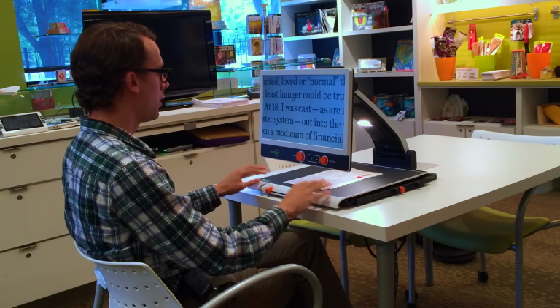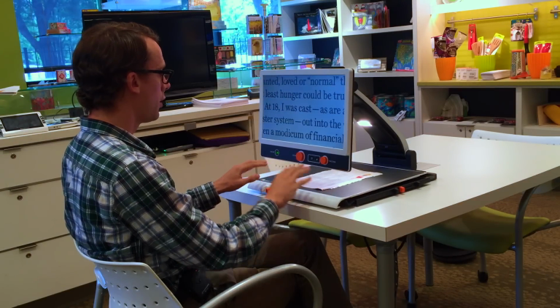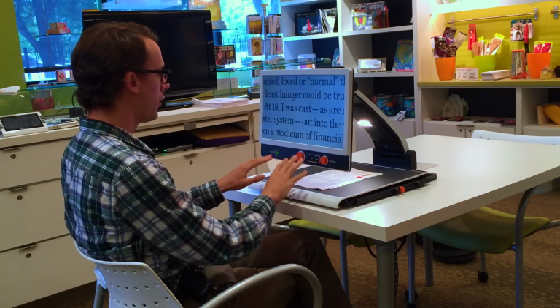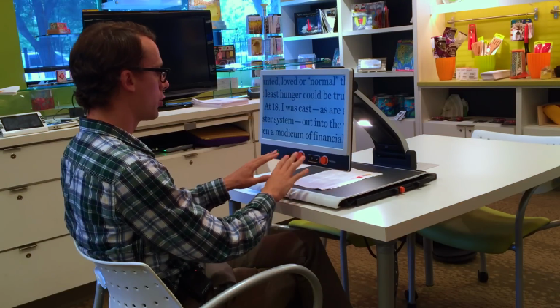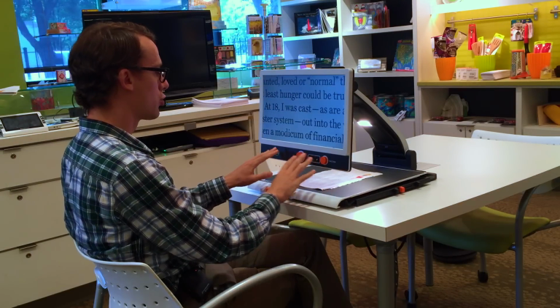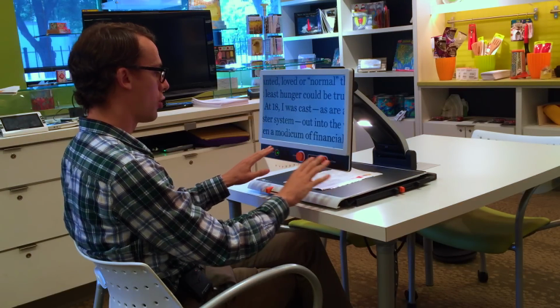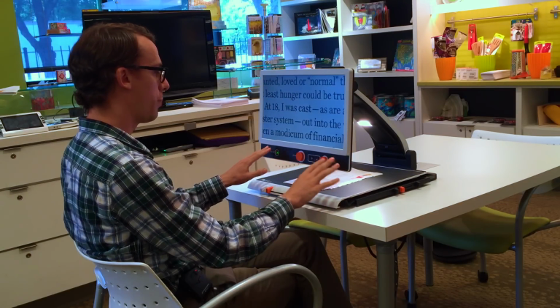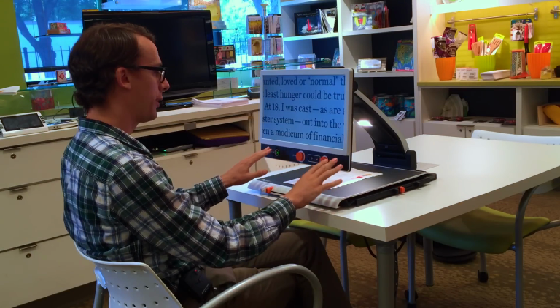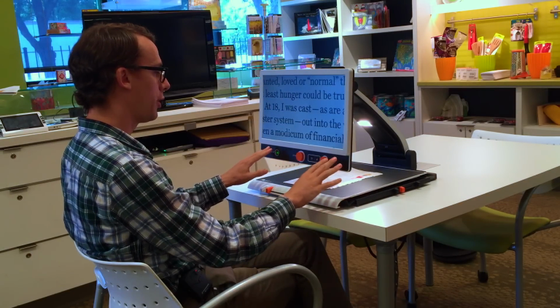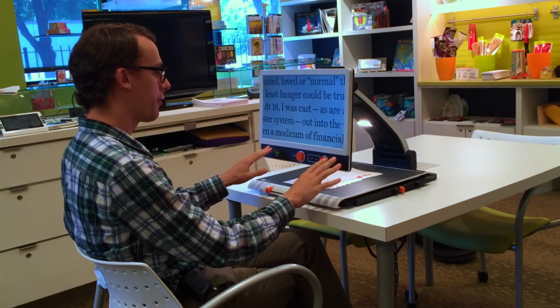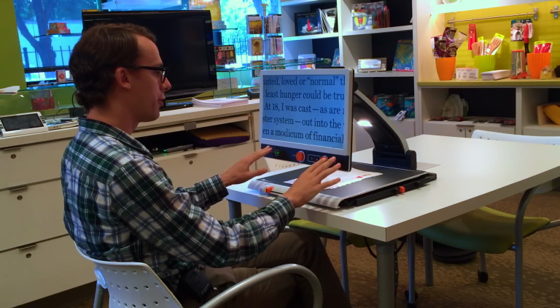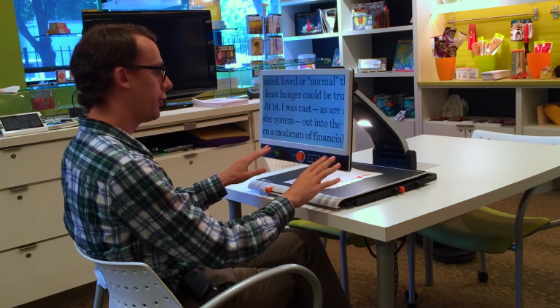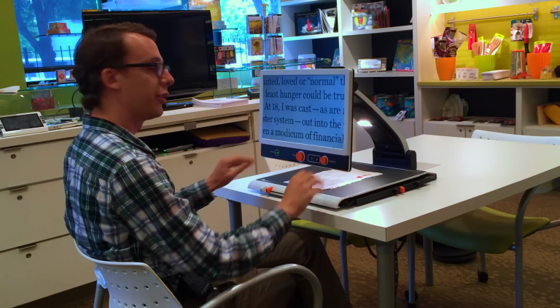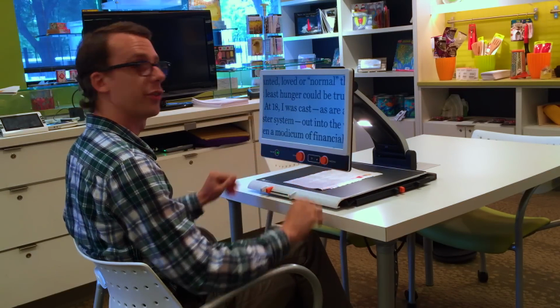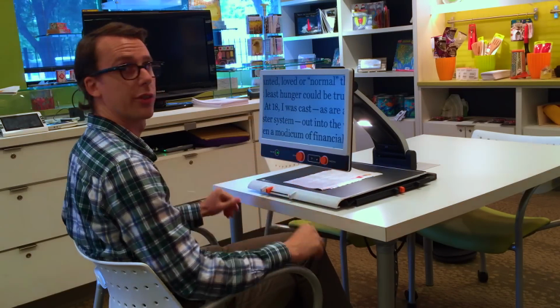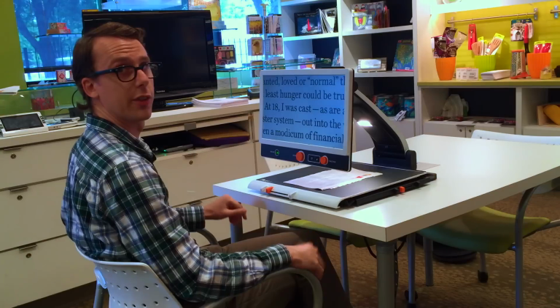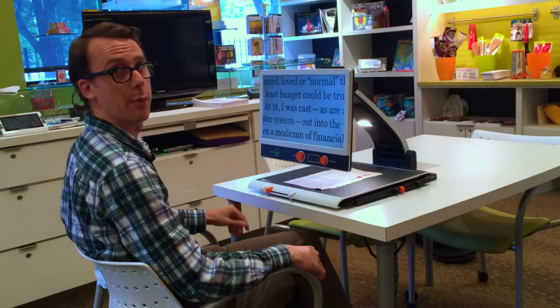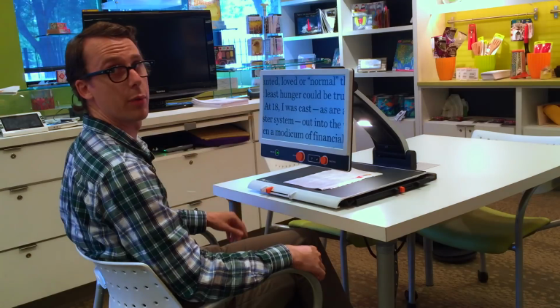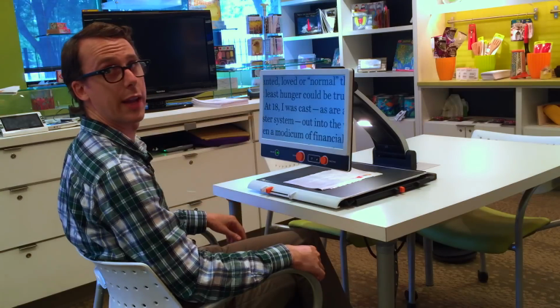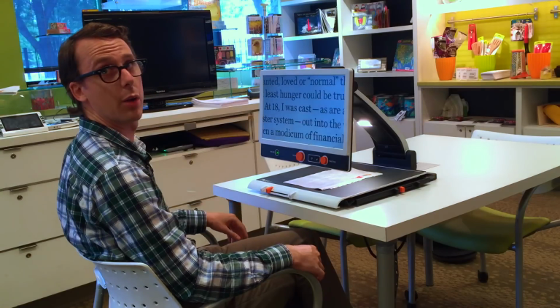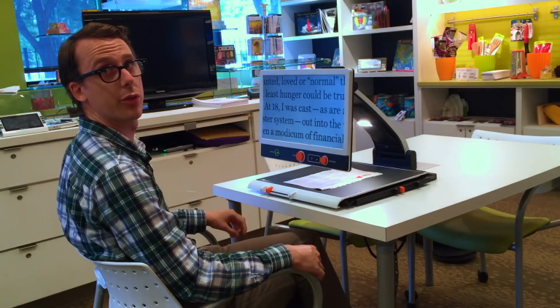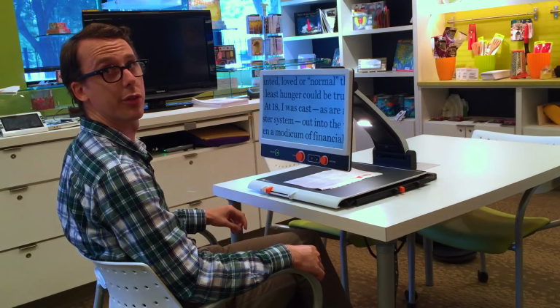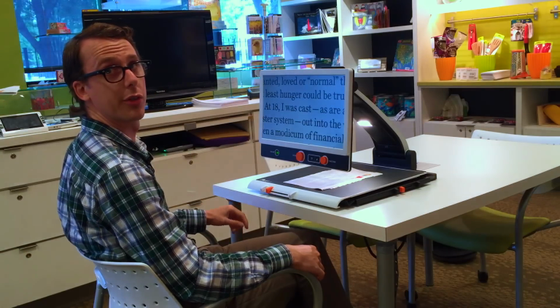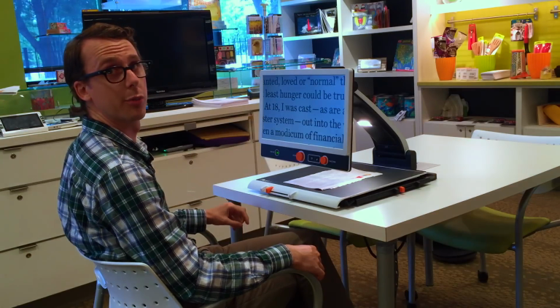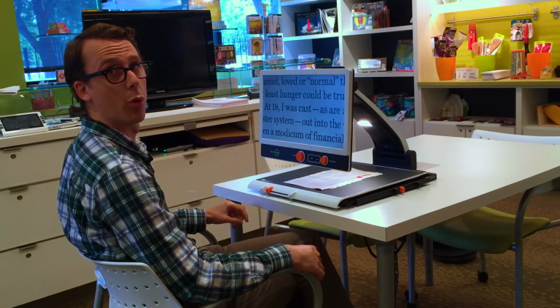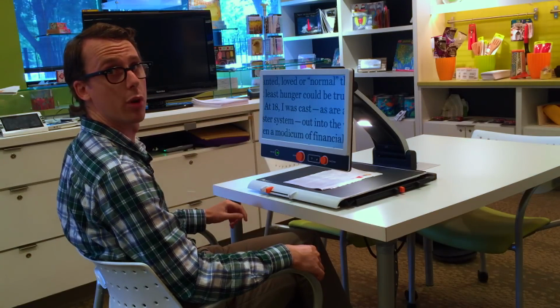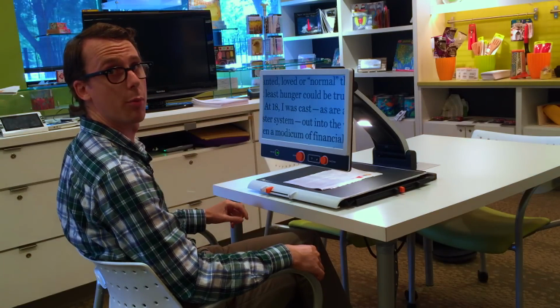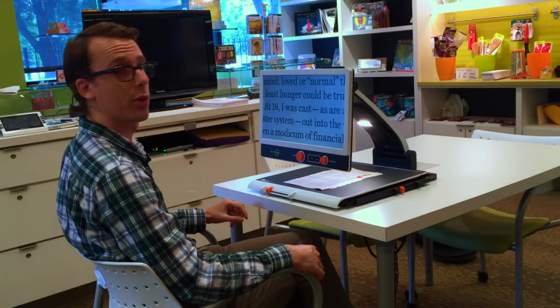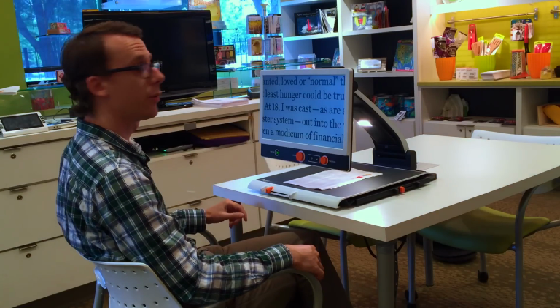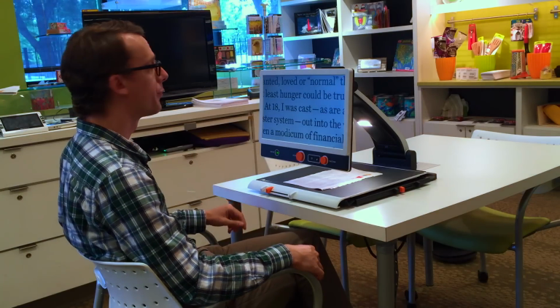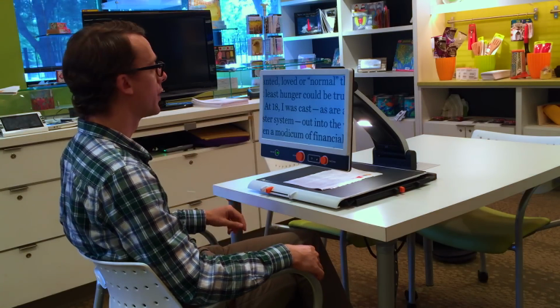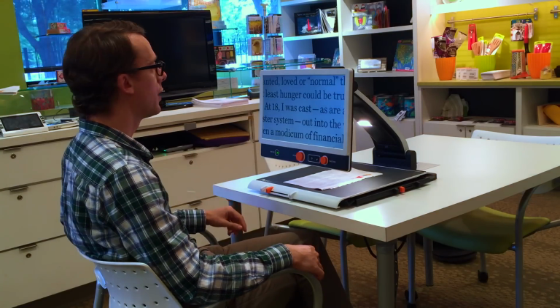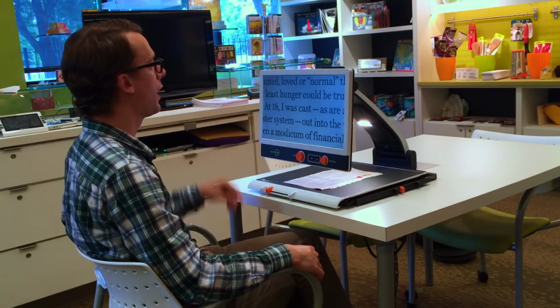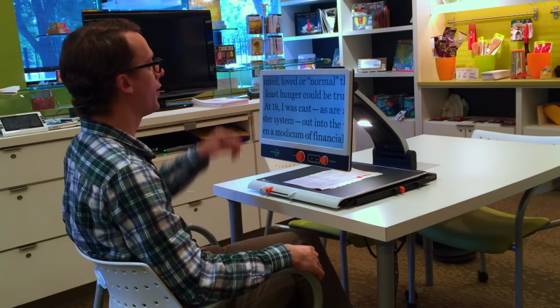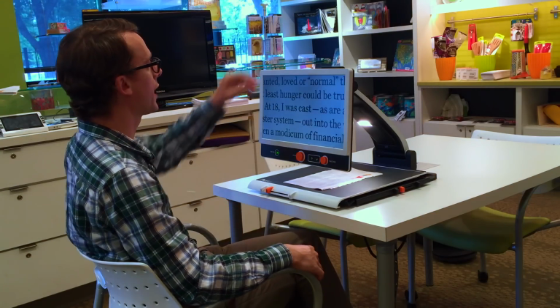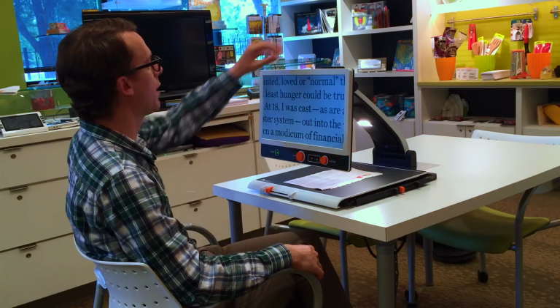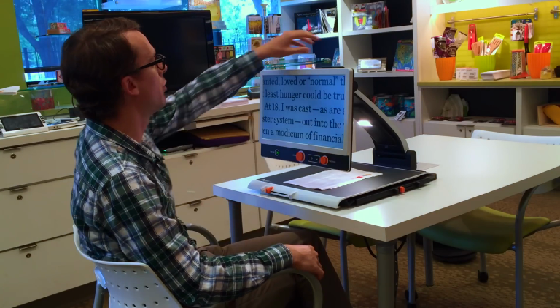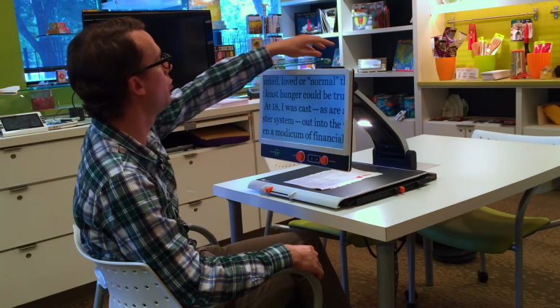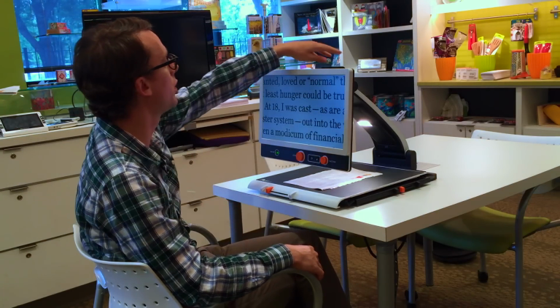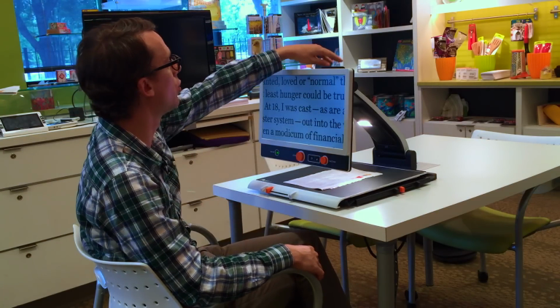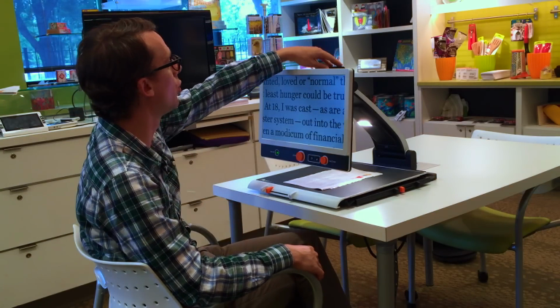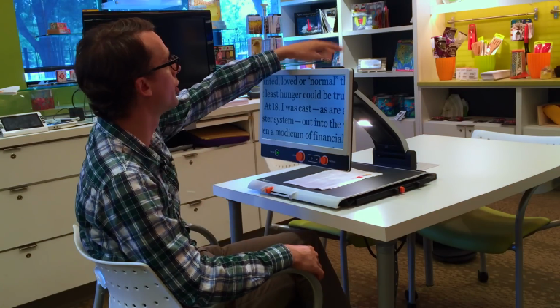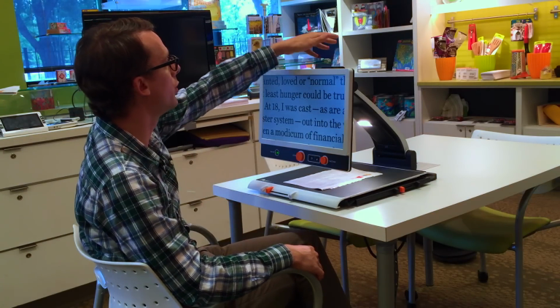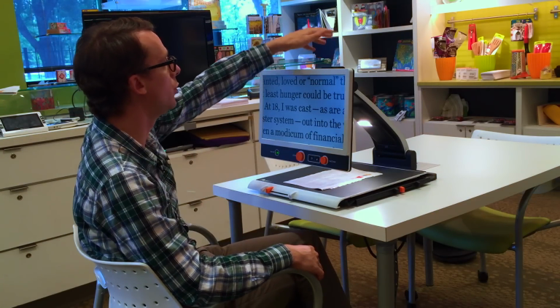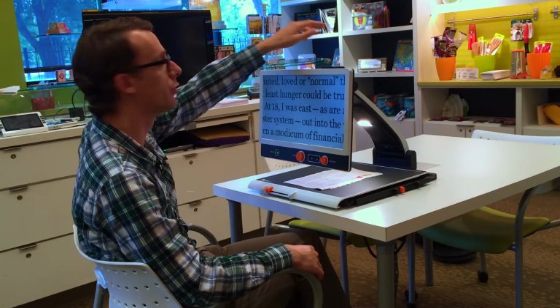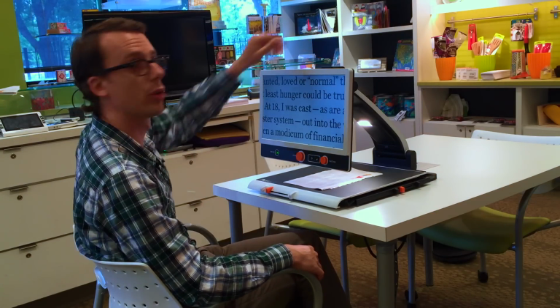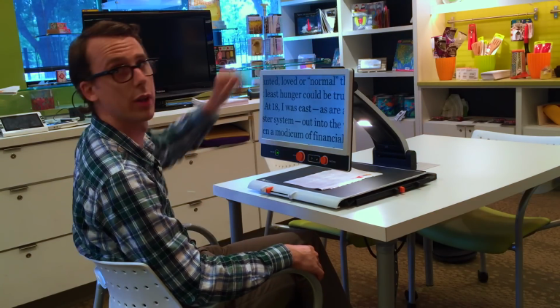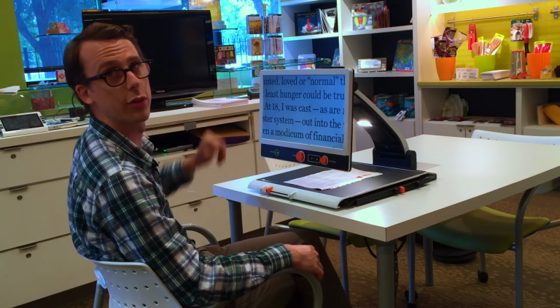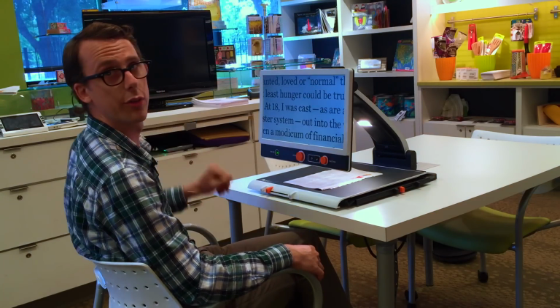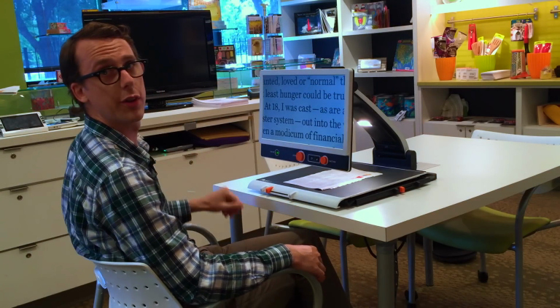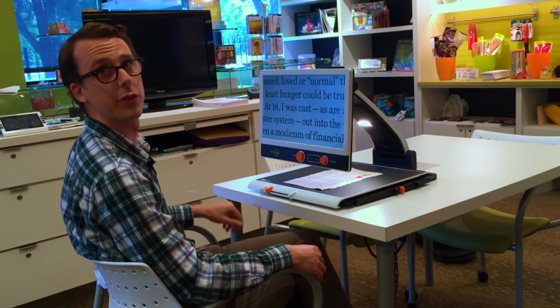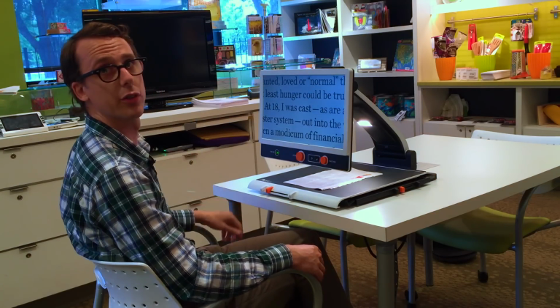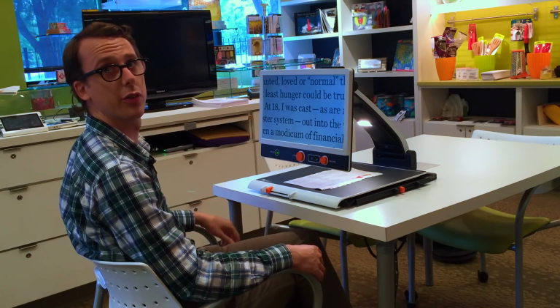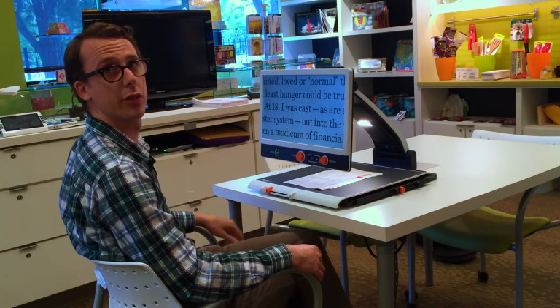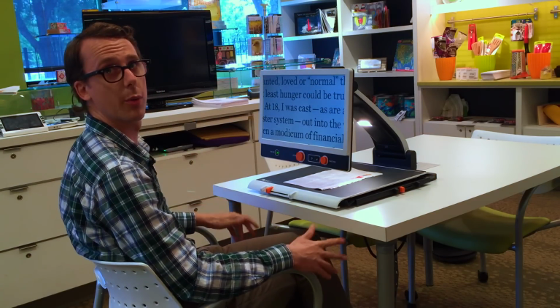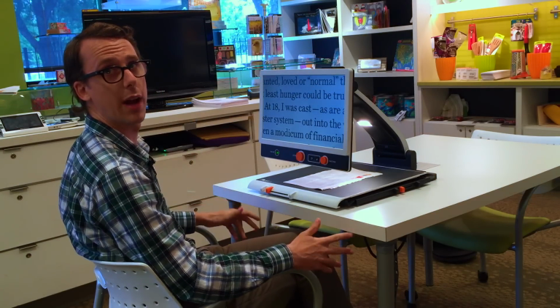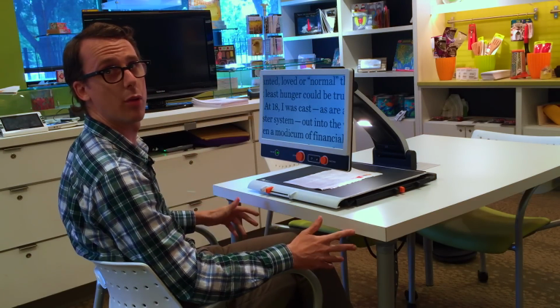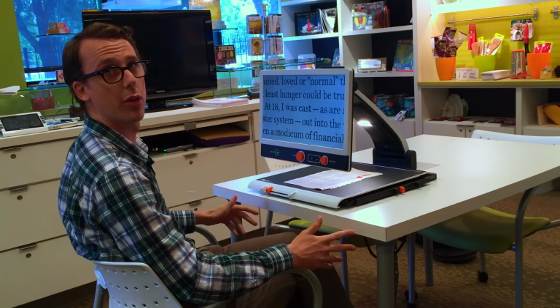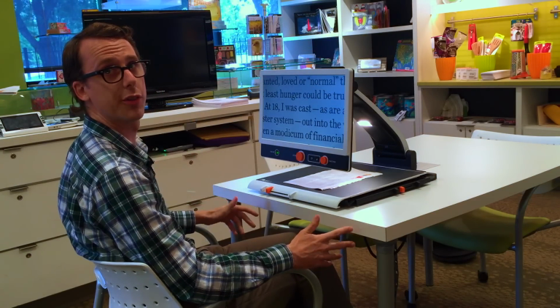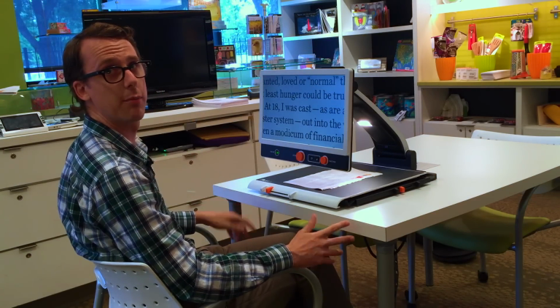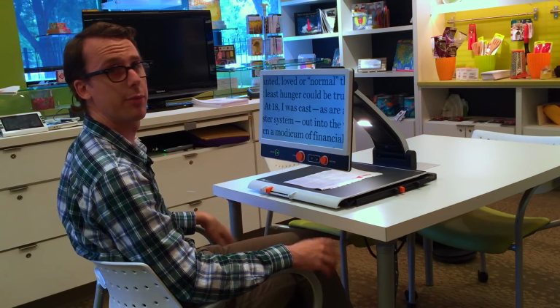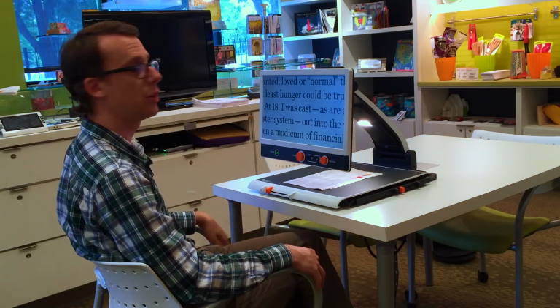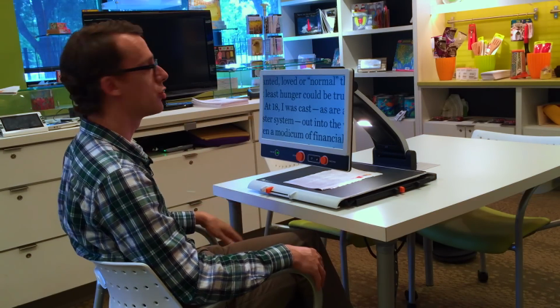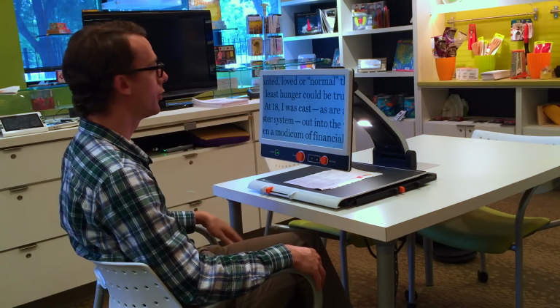The control panel on the front is the same layout as the smaller model, and the camera can also be used to look into the distance, so we have all the same features.